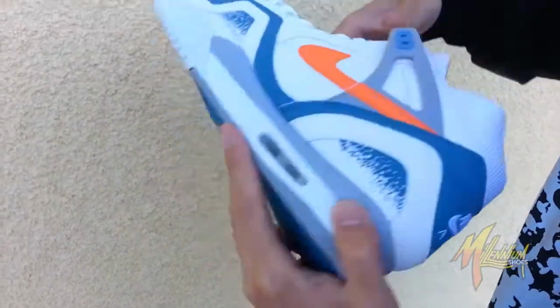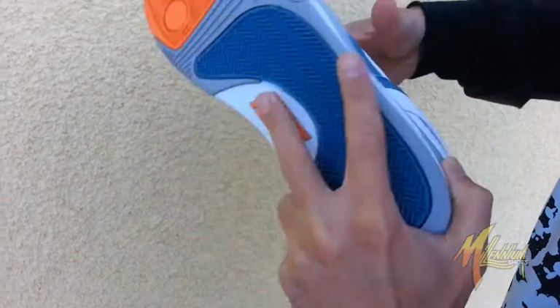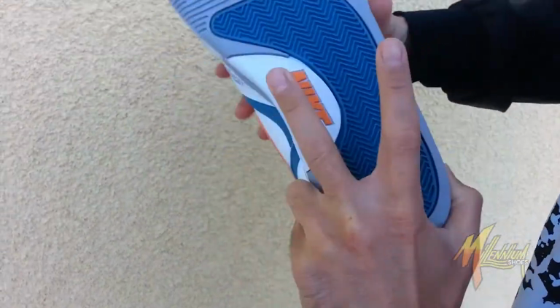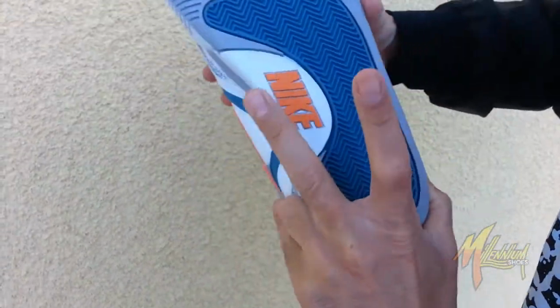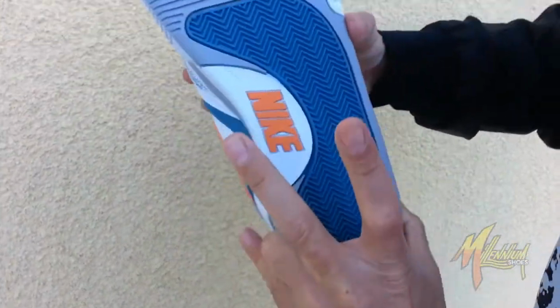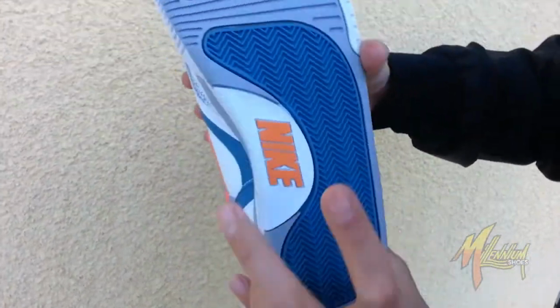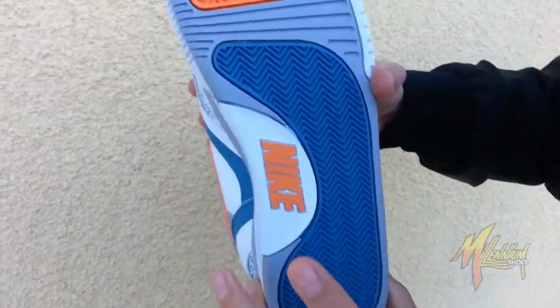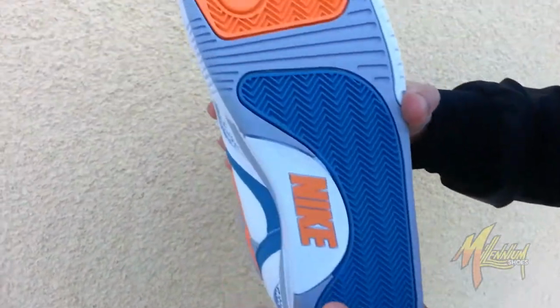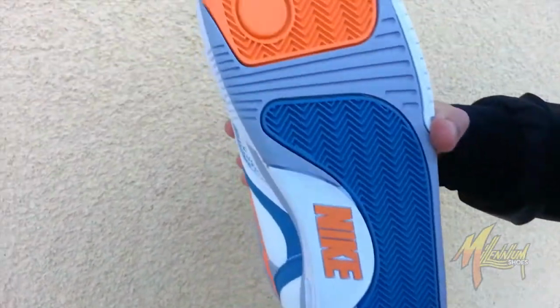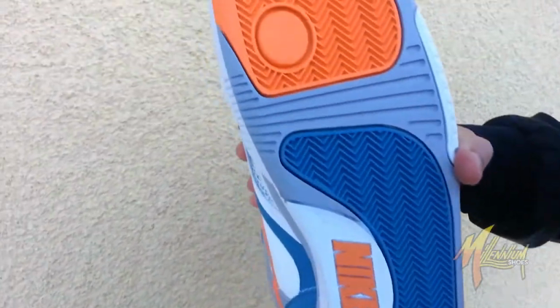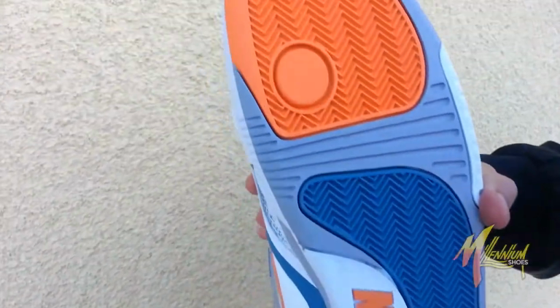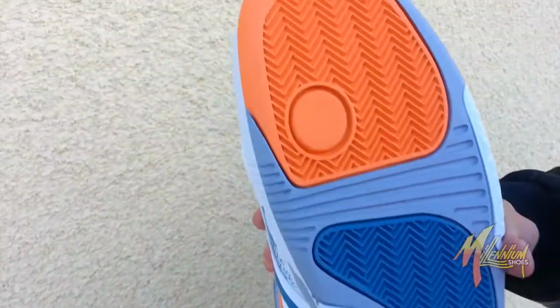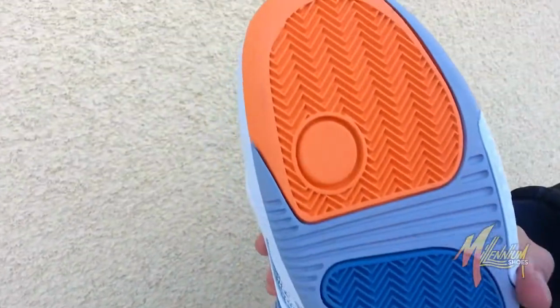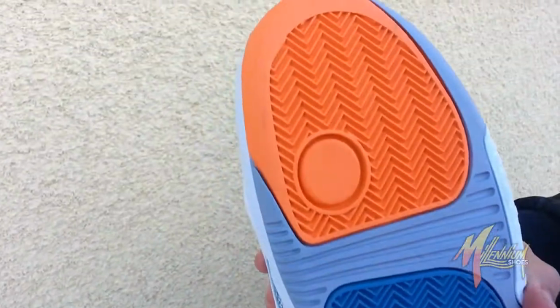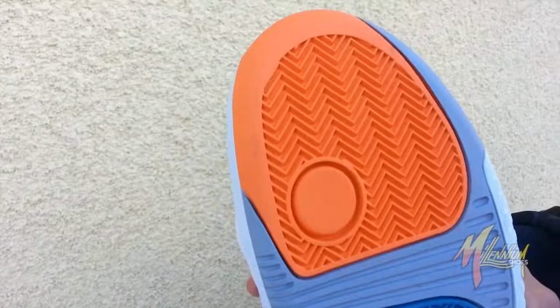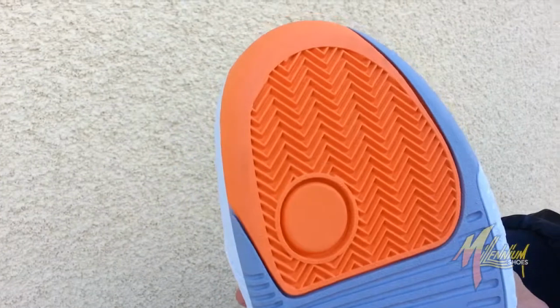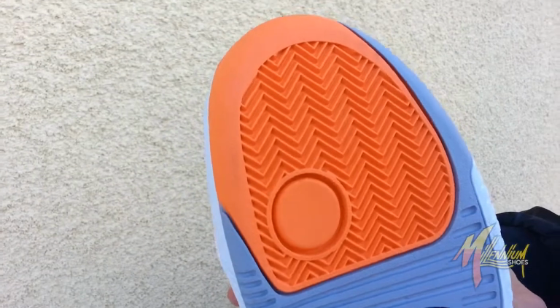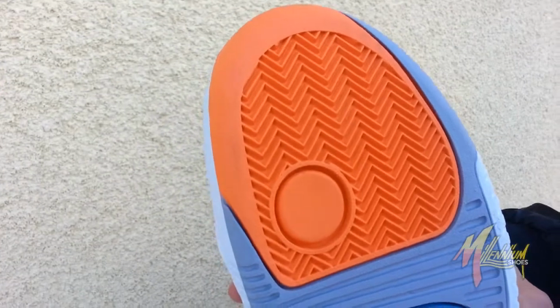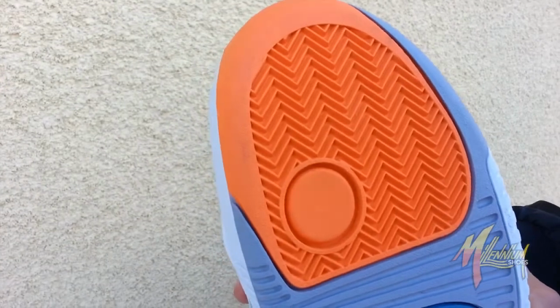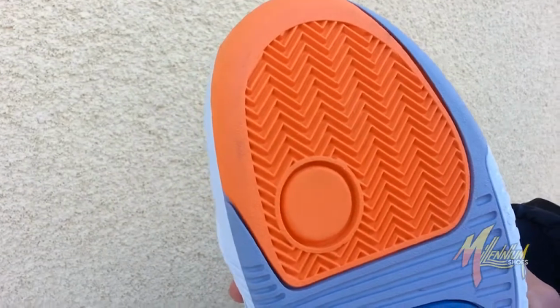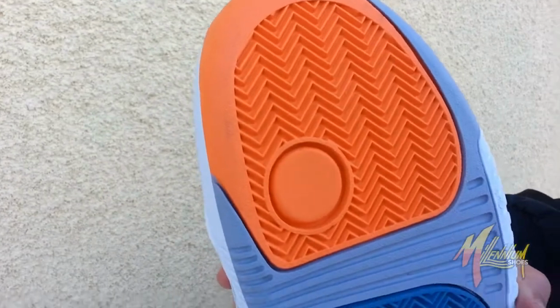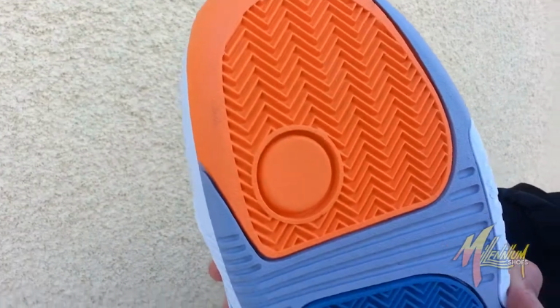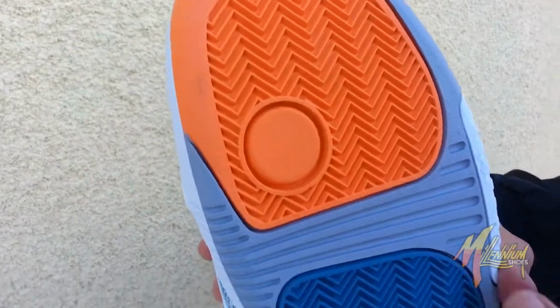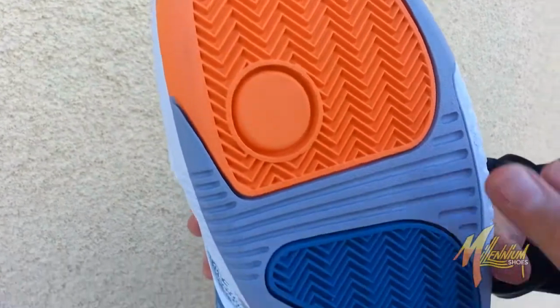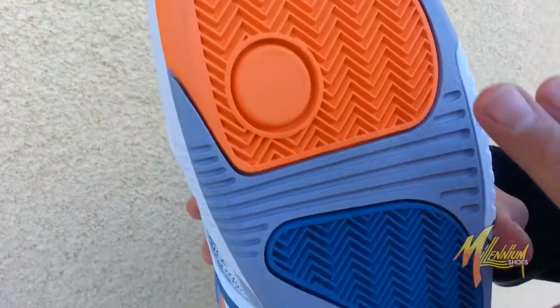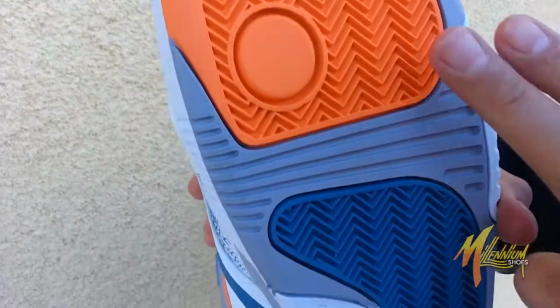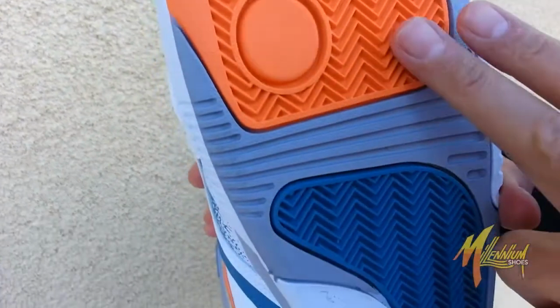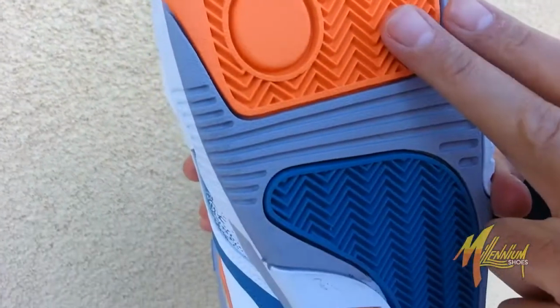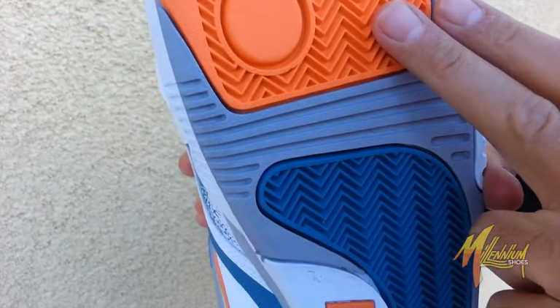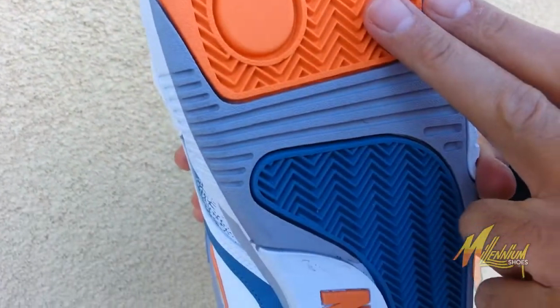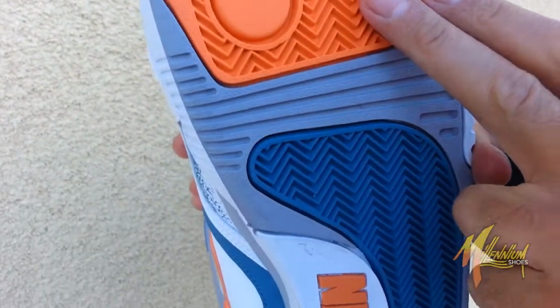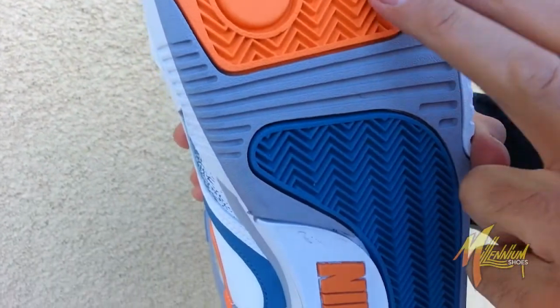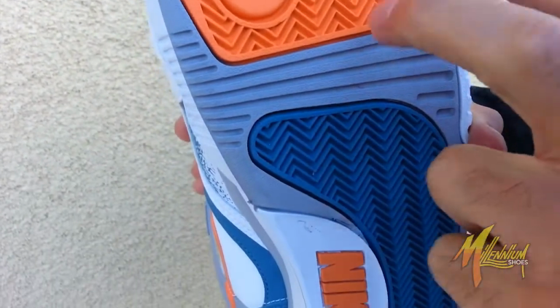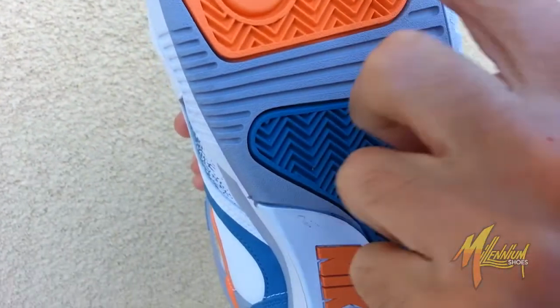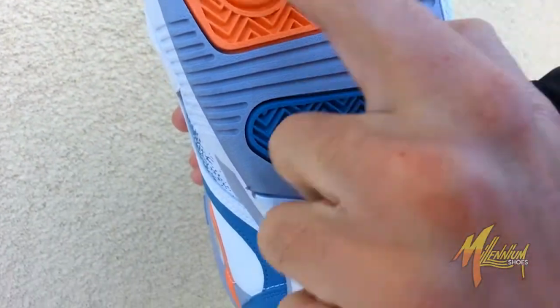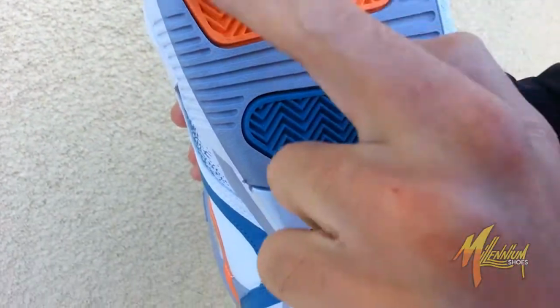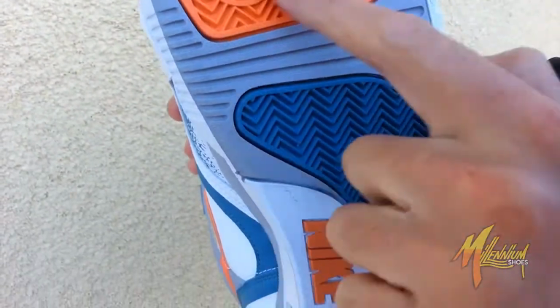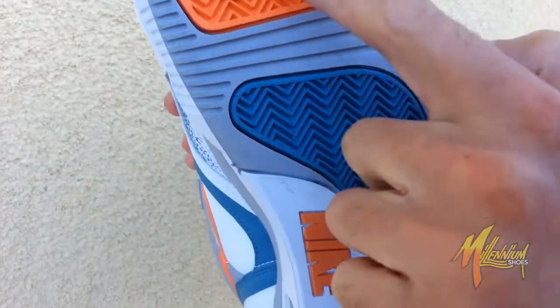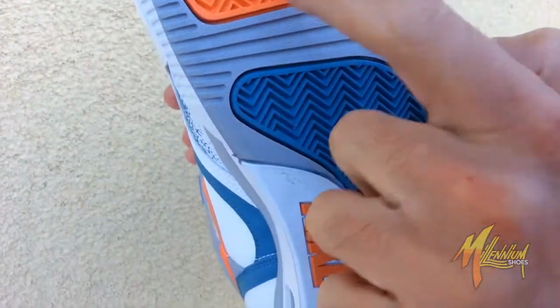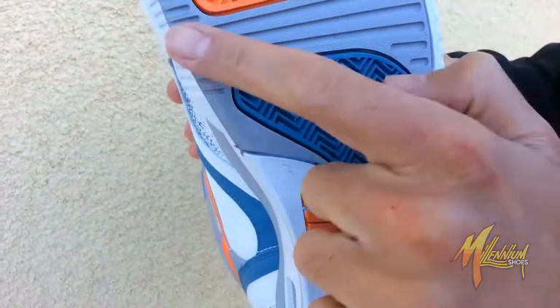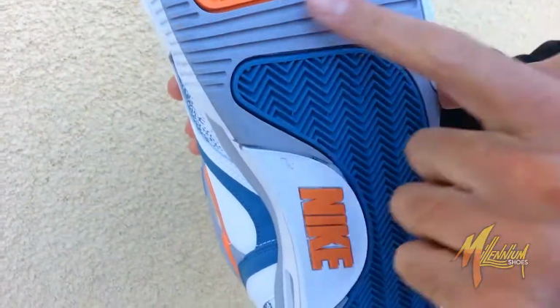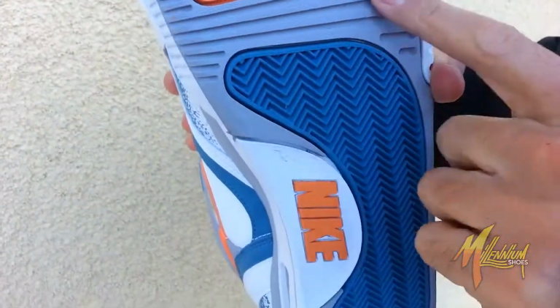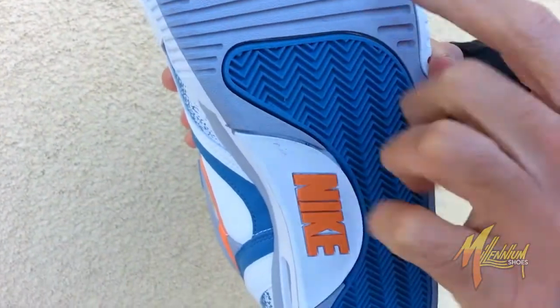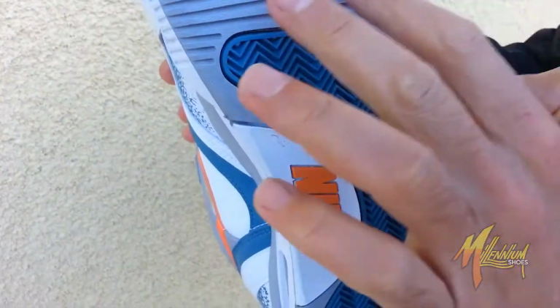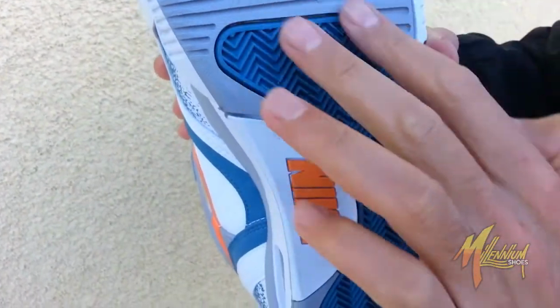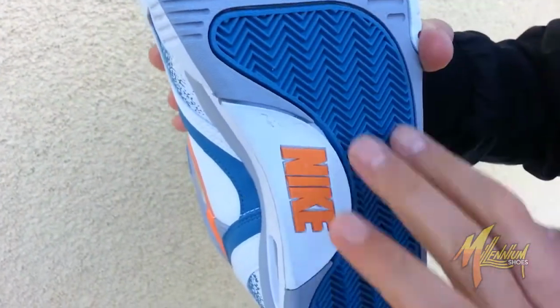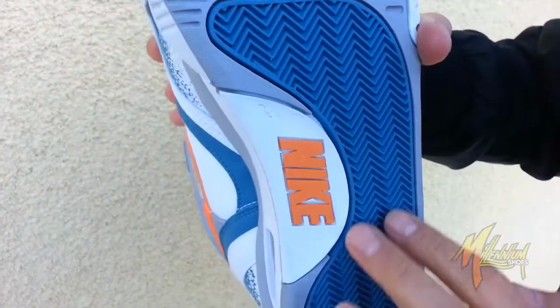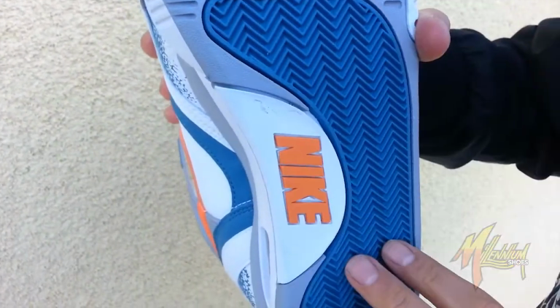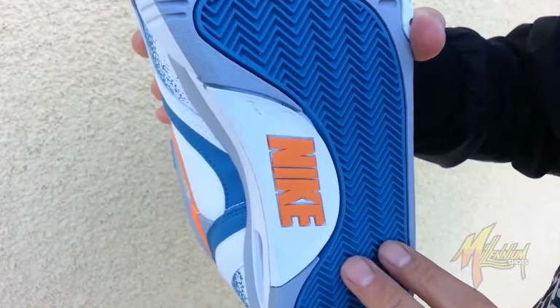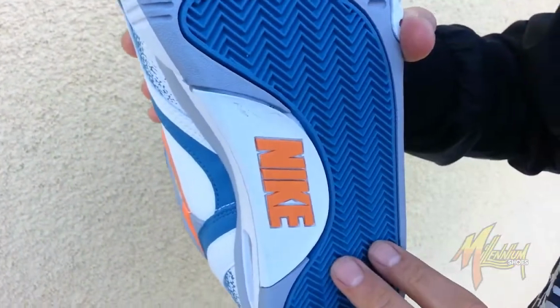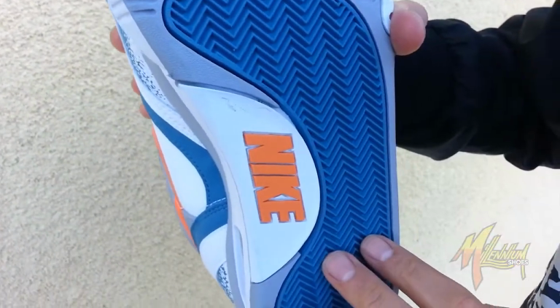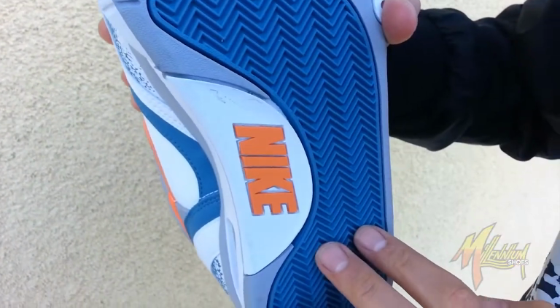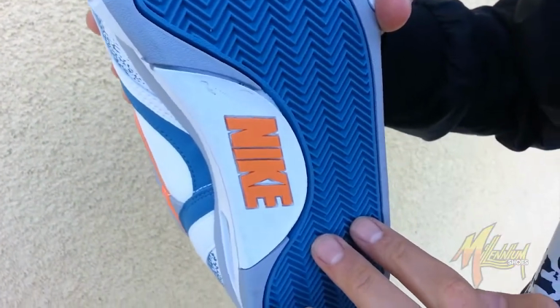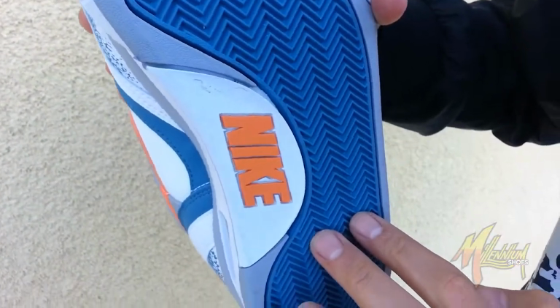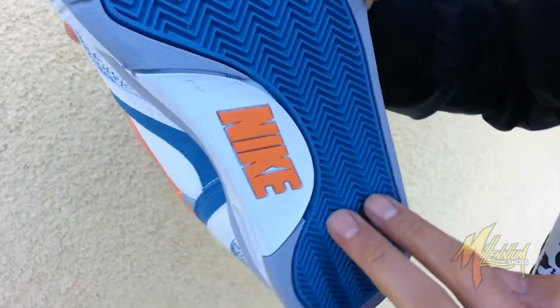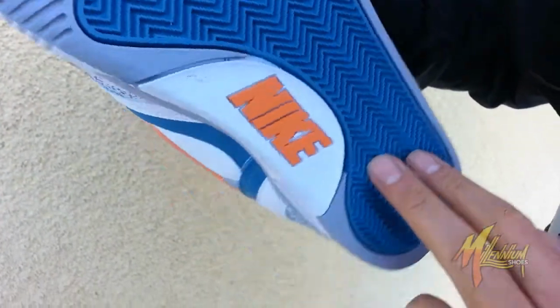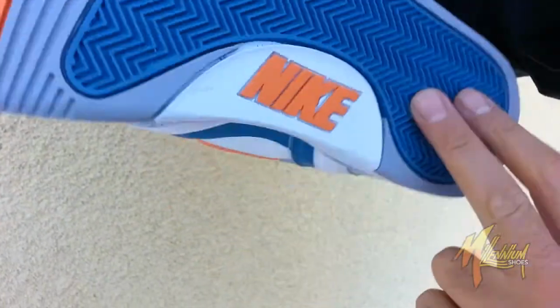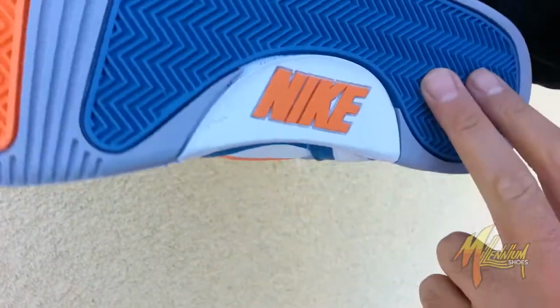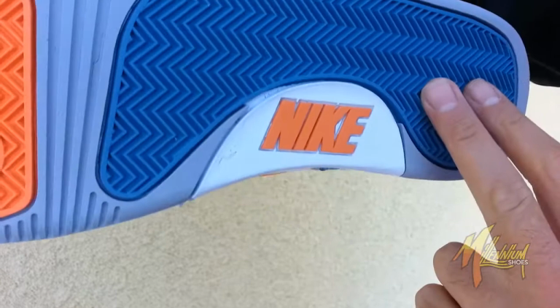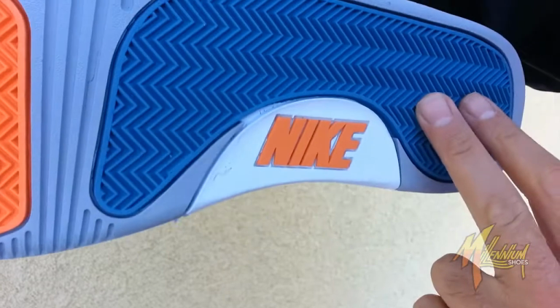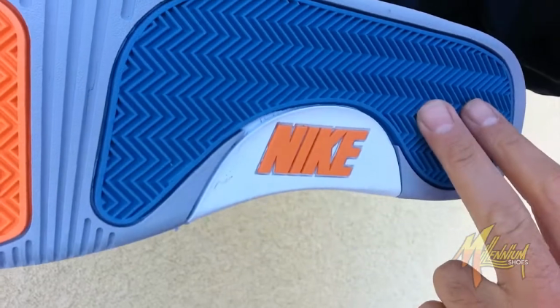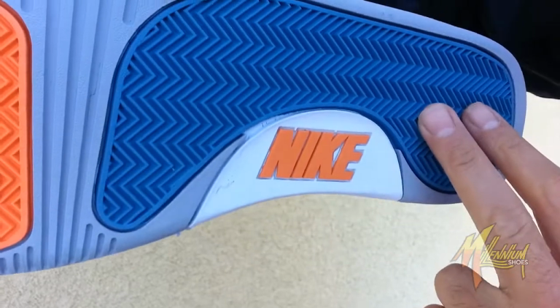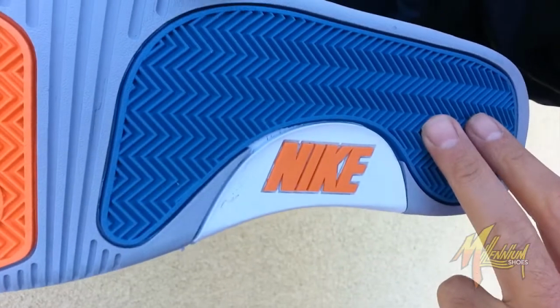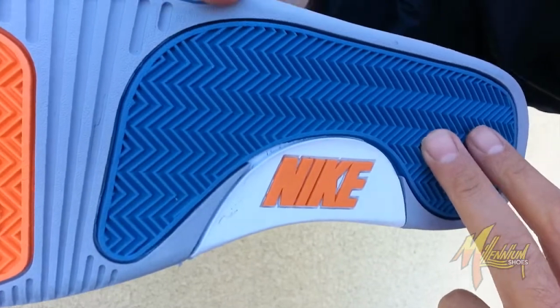Quick shot of that sole for you. Herringbone print, of course. You got the orange with the circle gray, more of that blue, and the Nike branding.